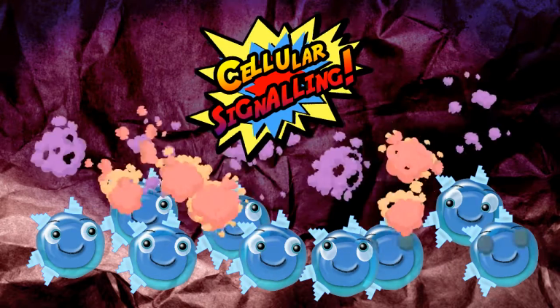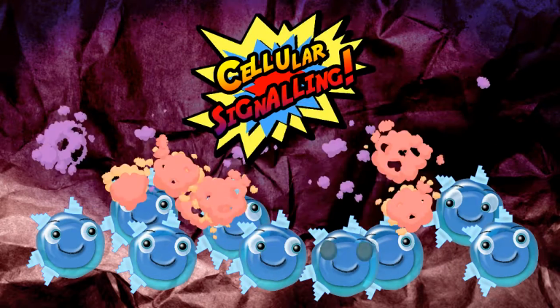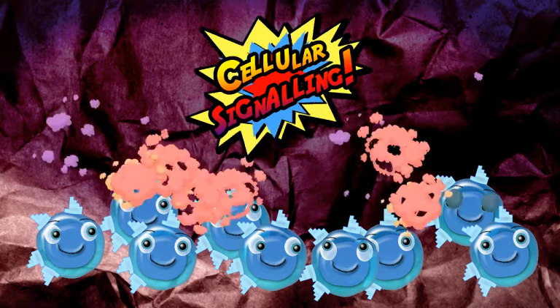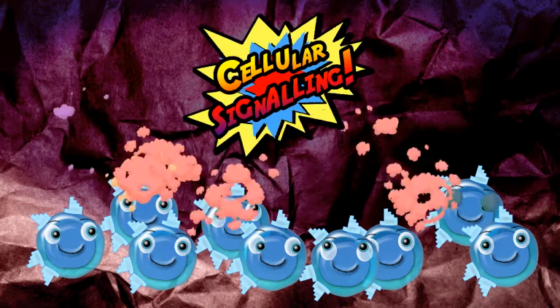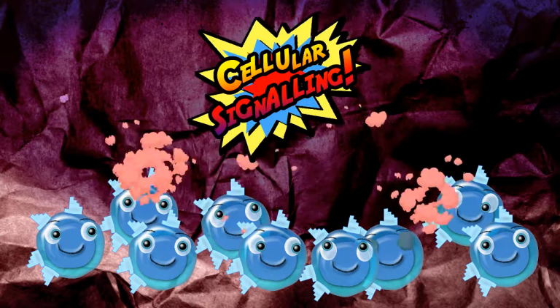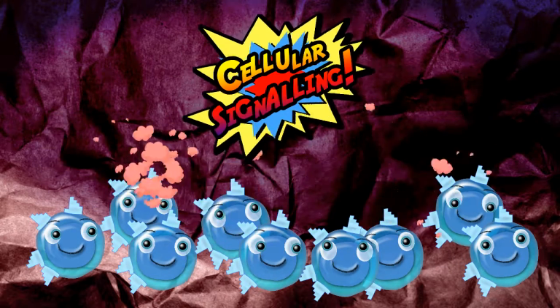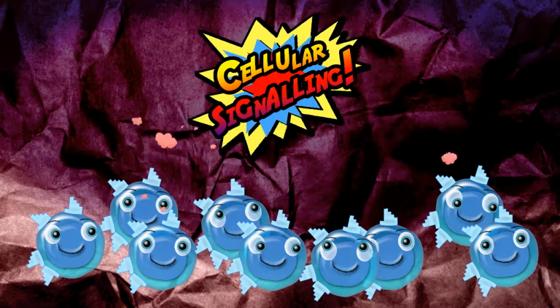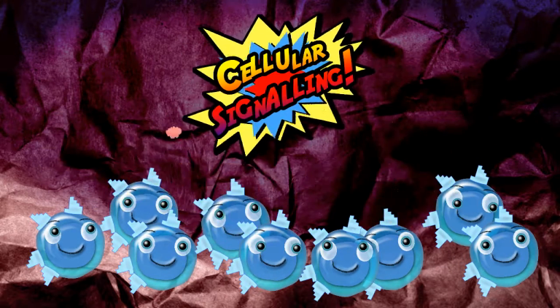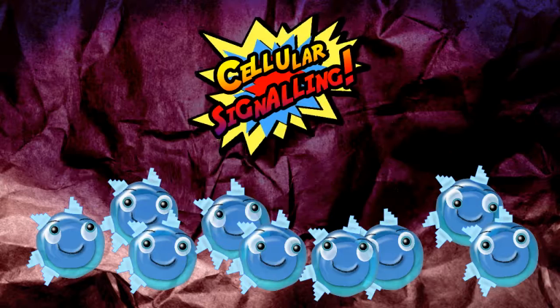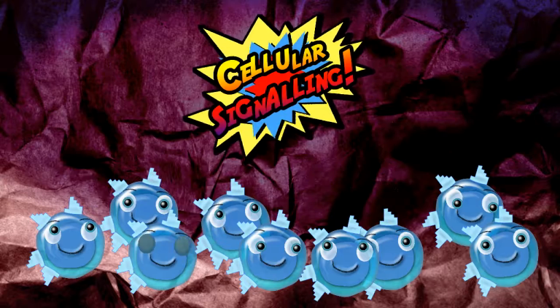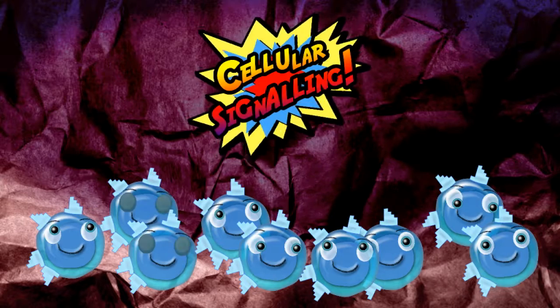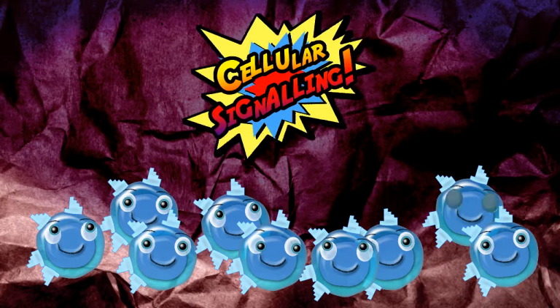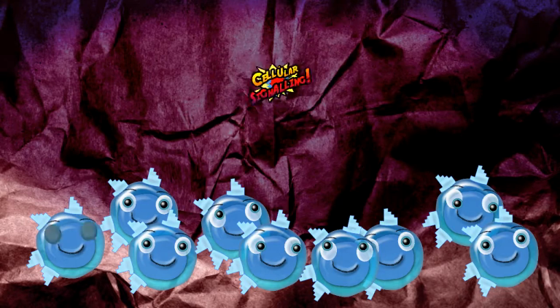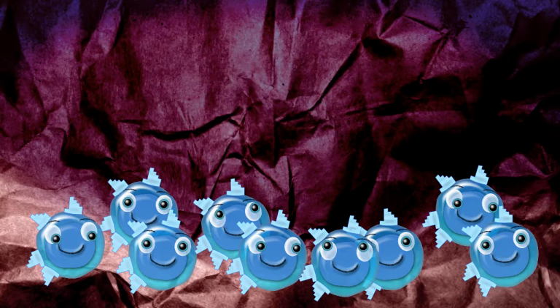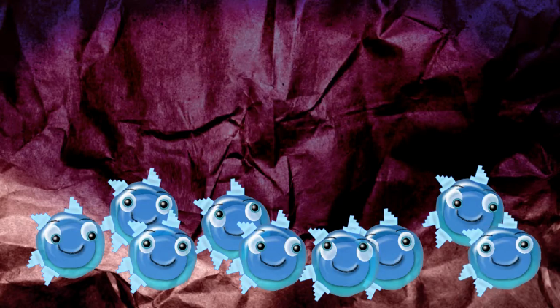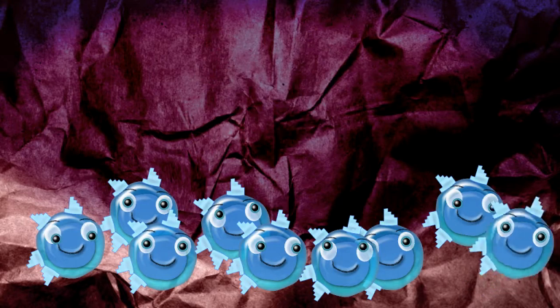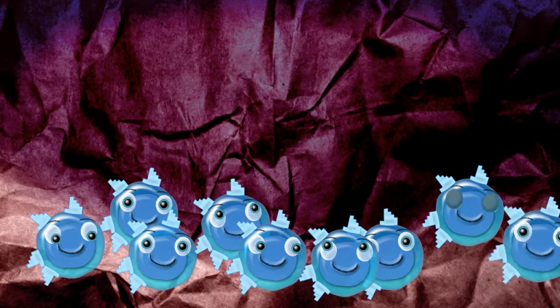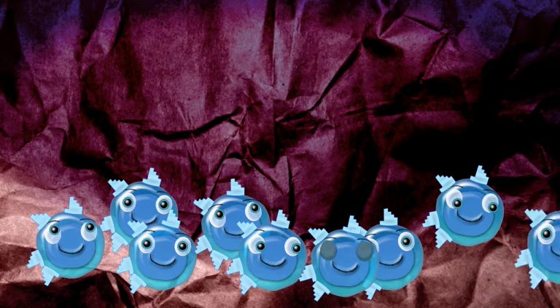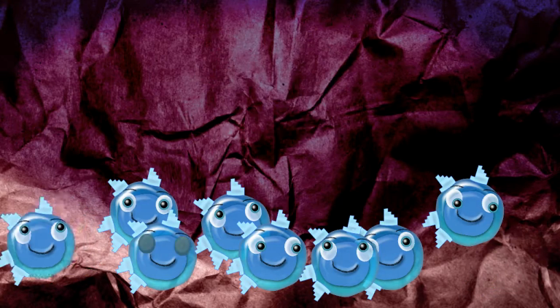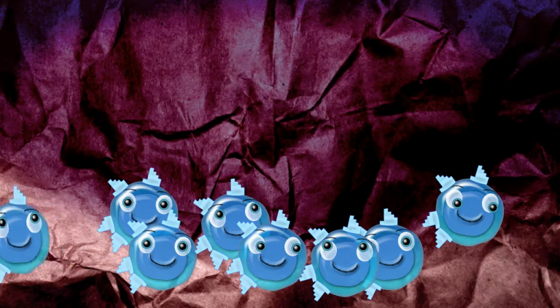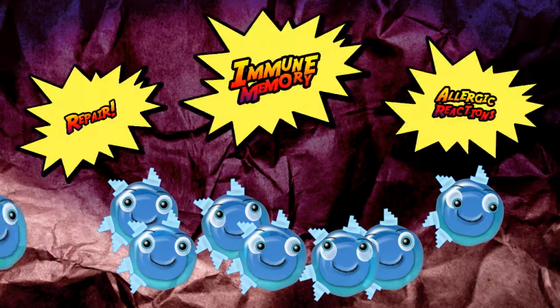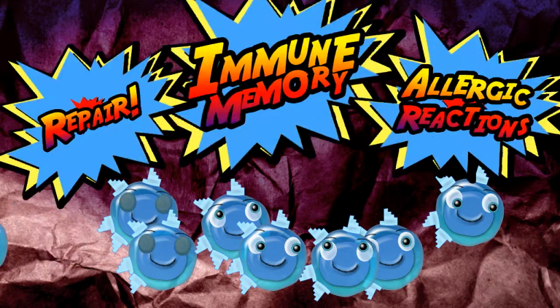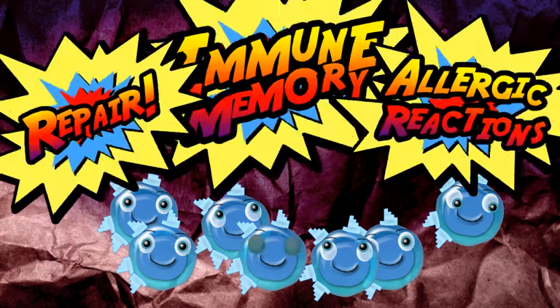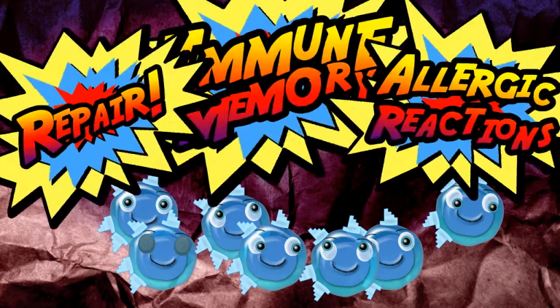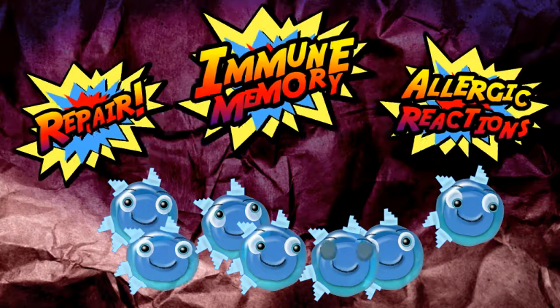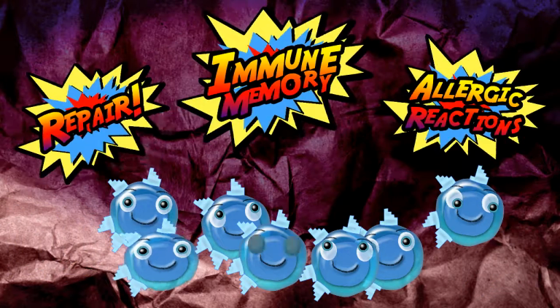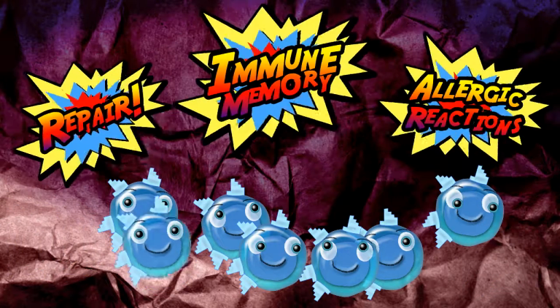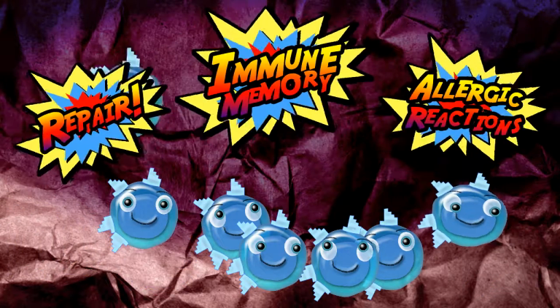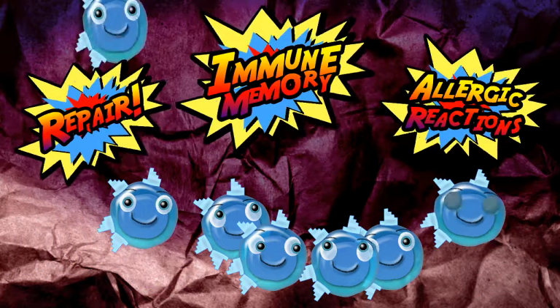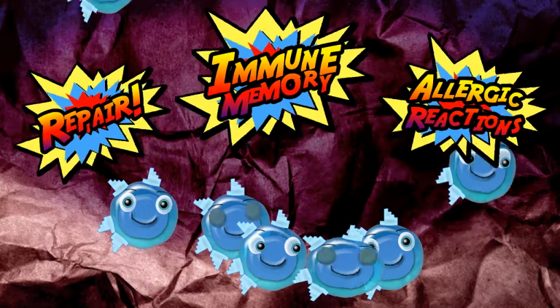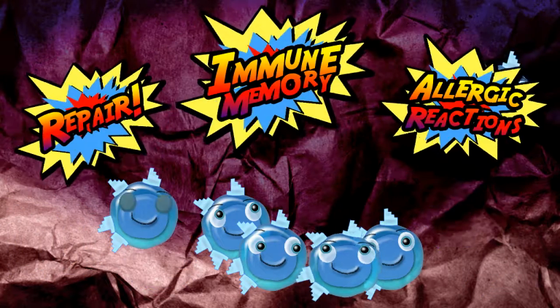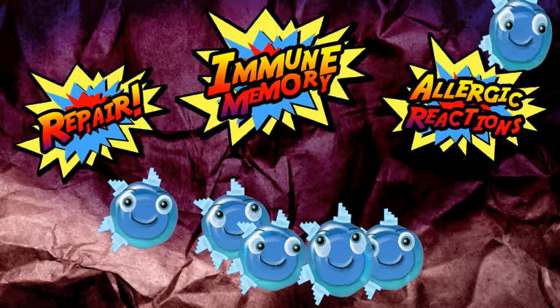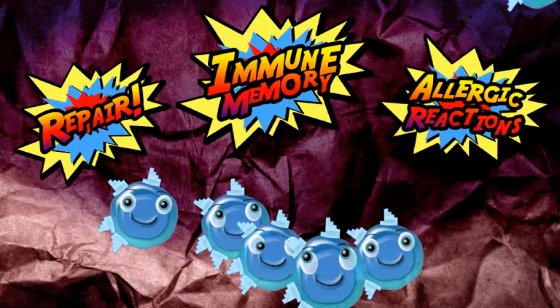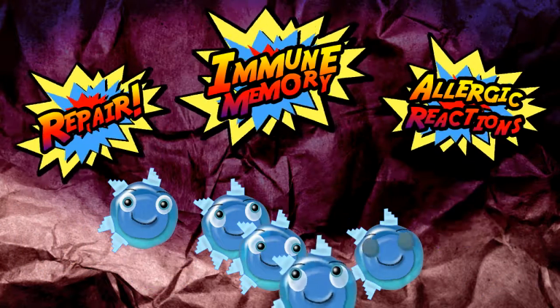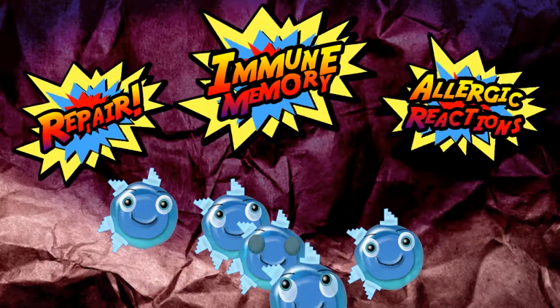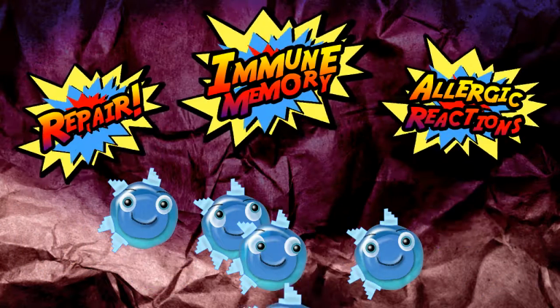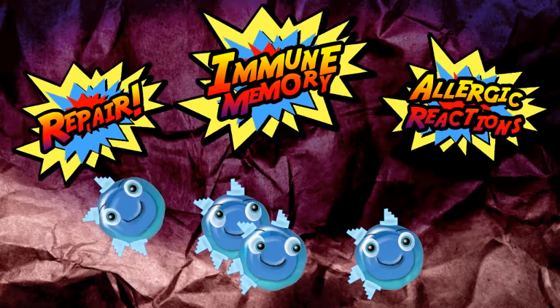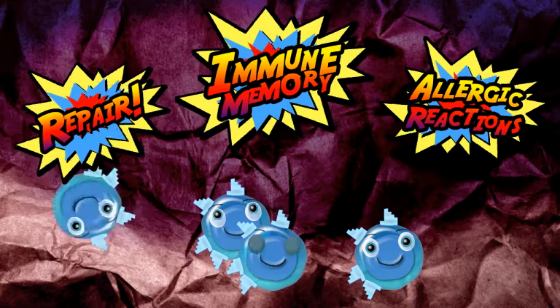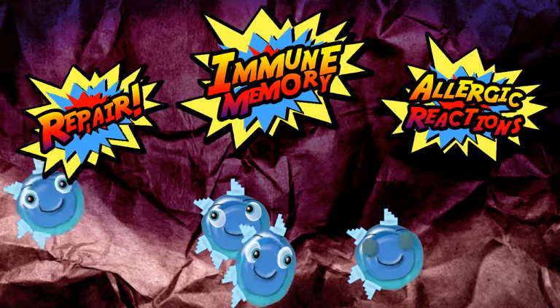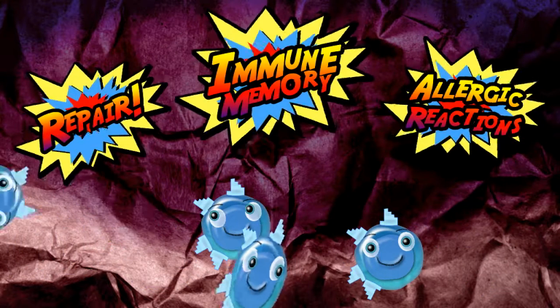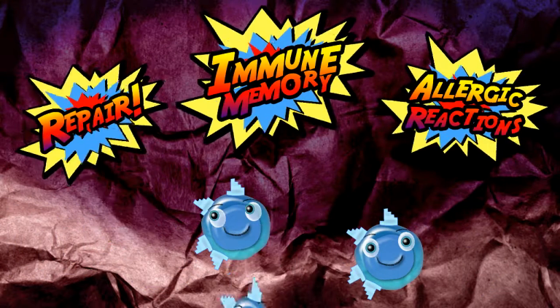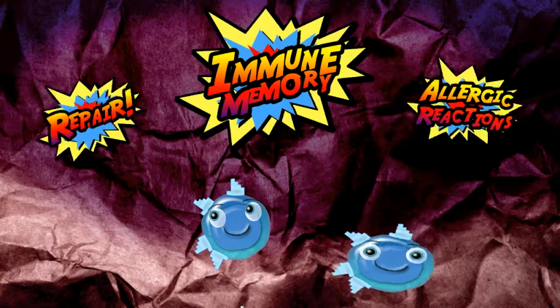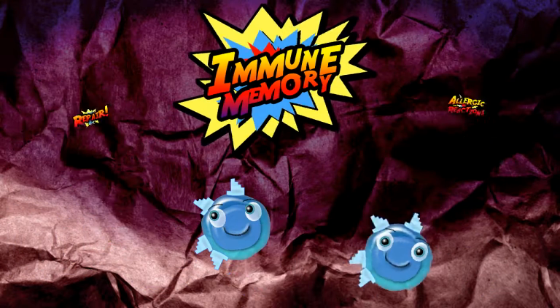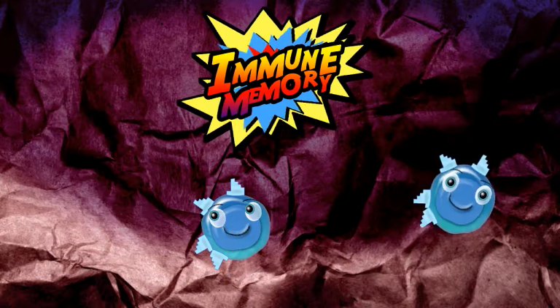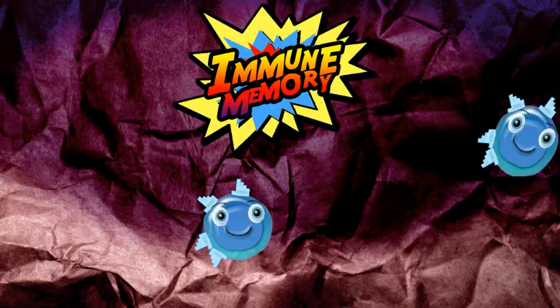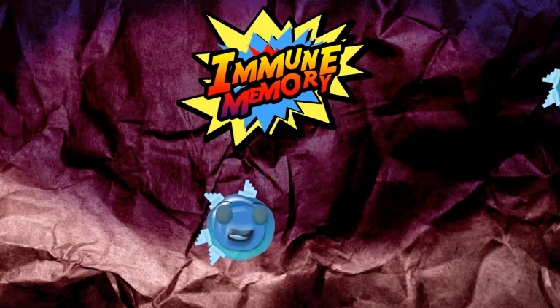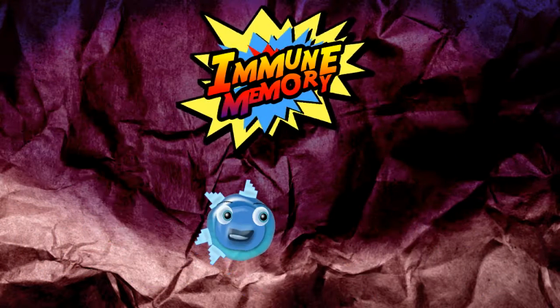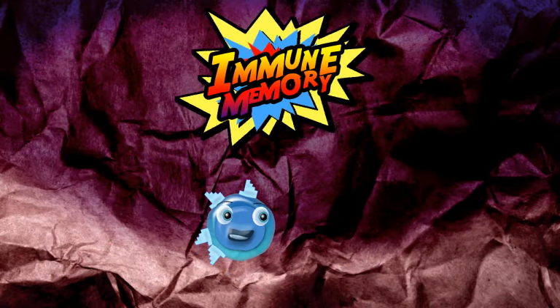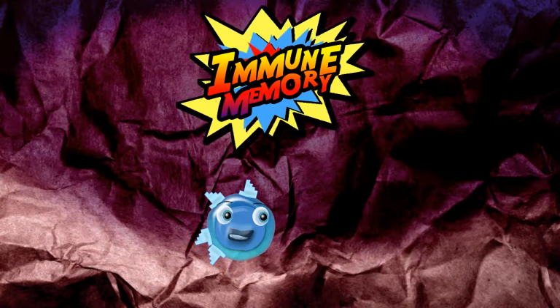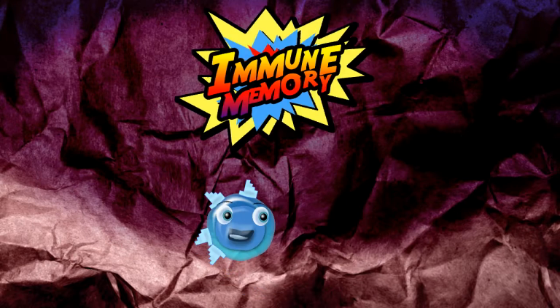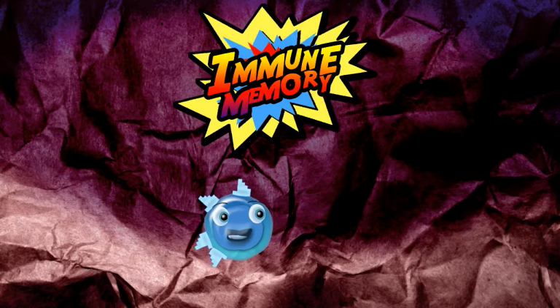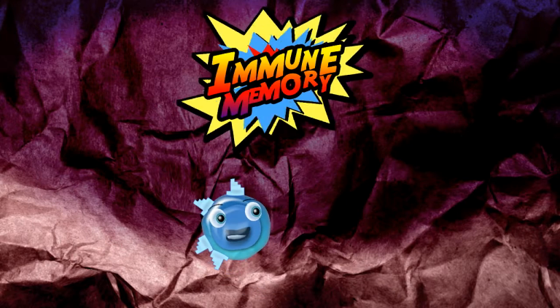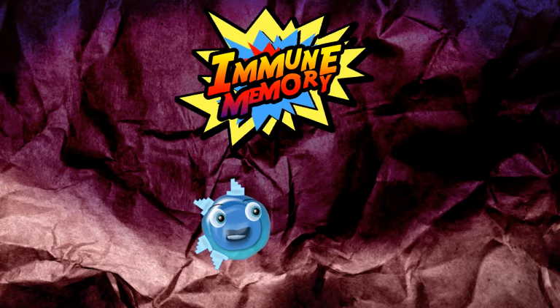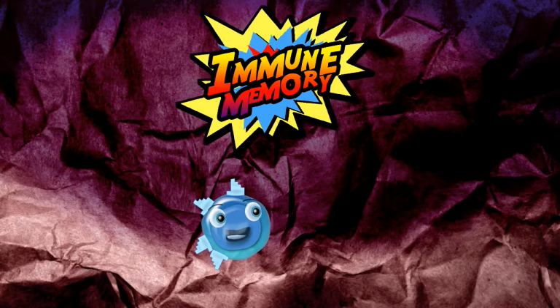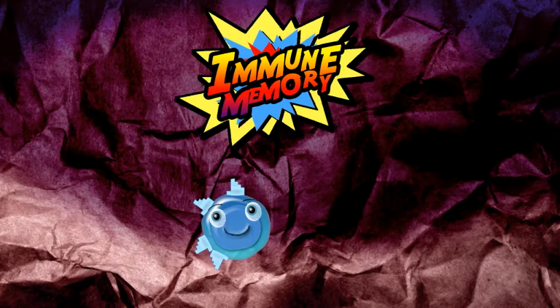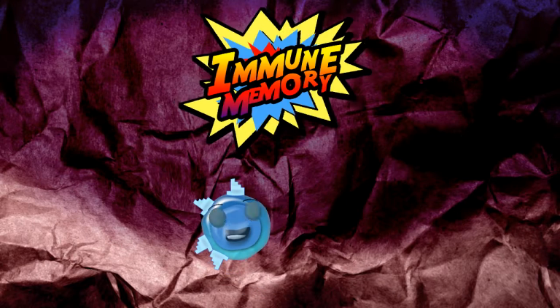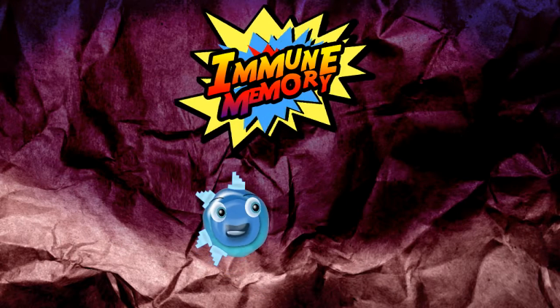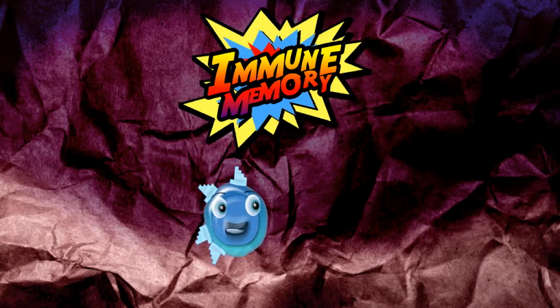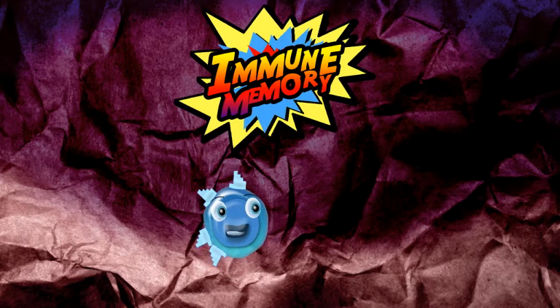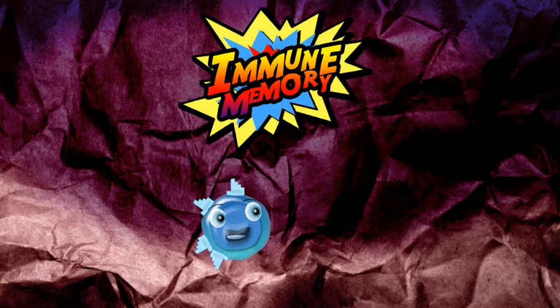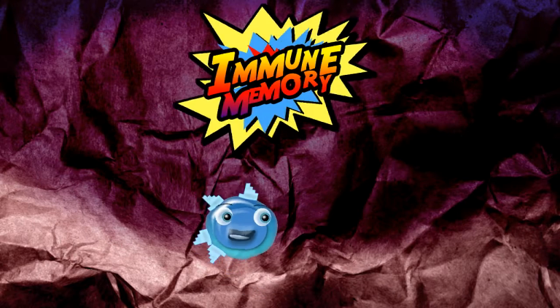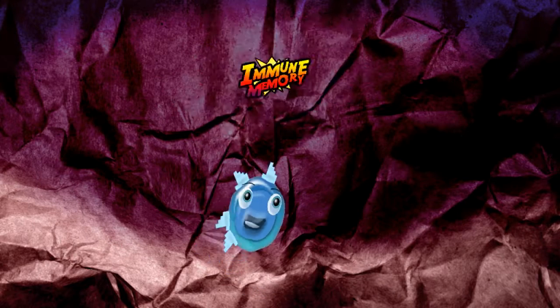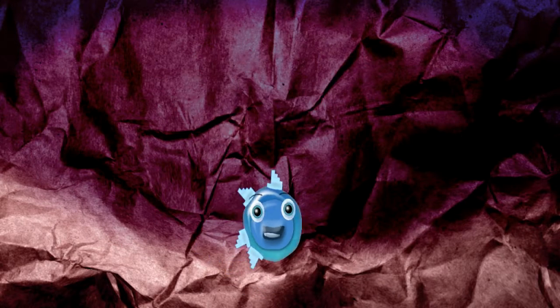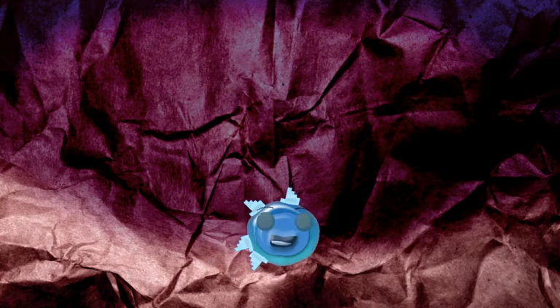The T cells can assist in attack, defence and repair, or in causing allergies, and go on to form a long-lasting immune memory to protect the body.